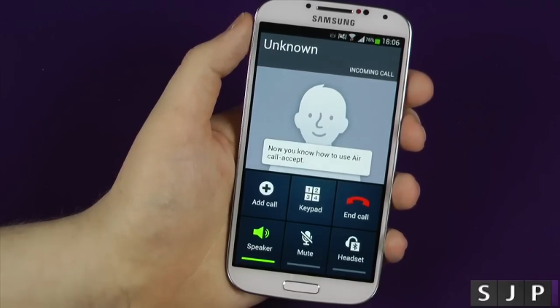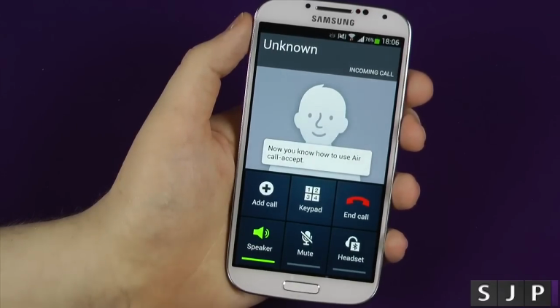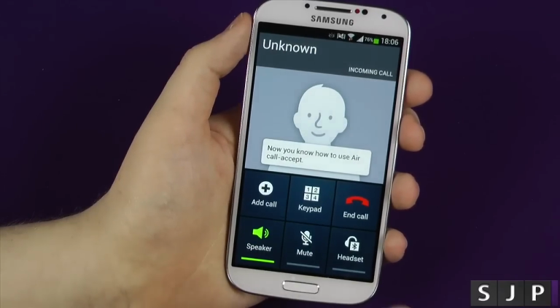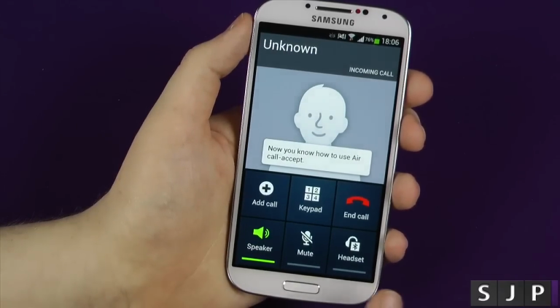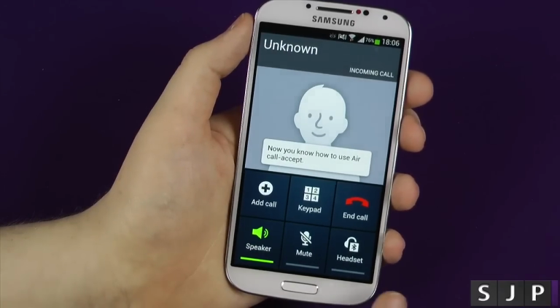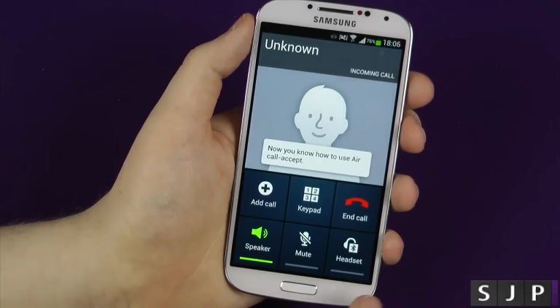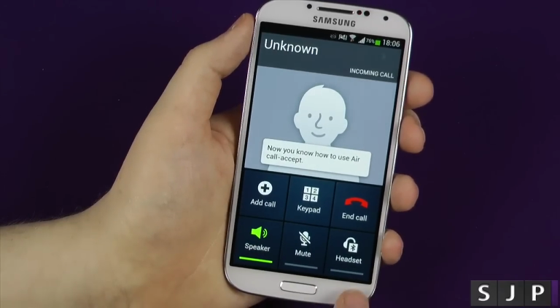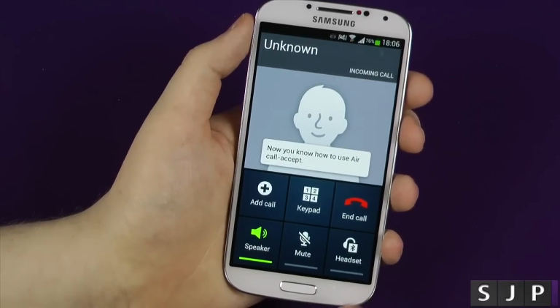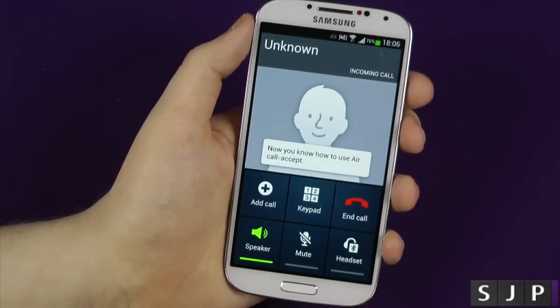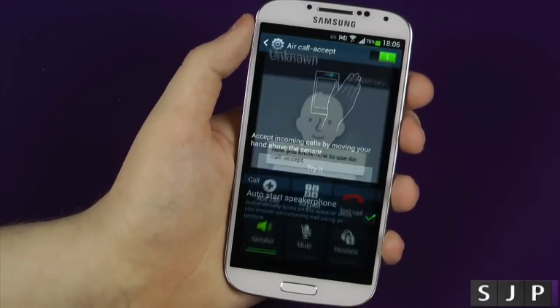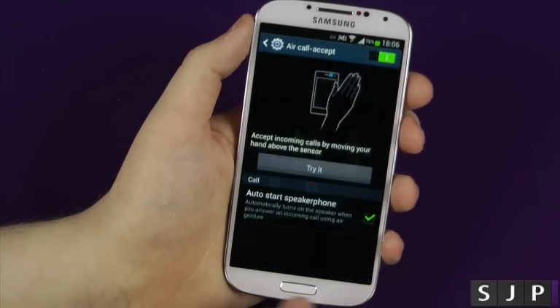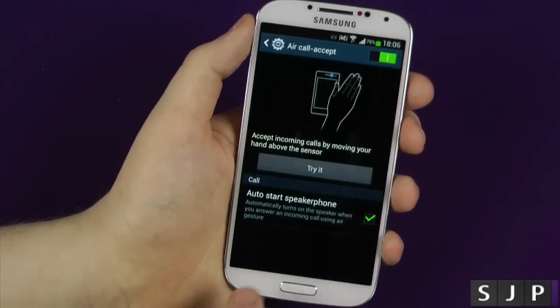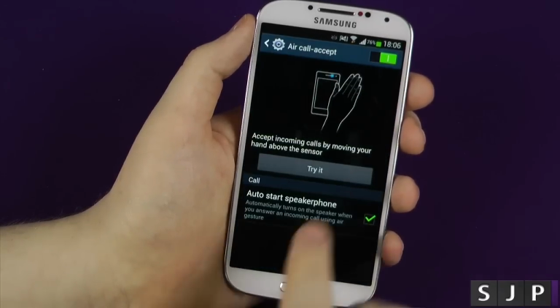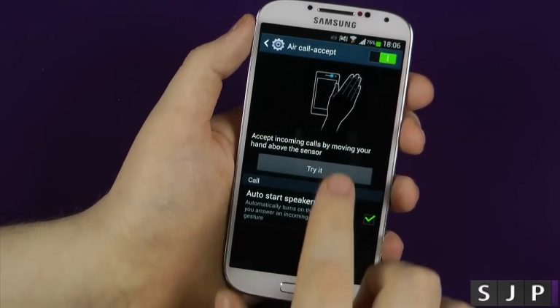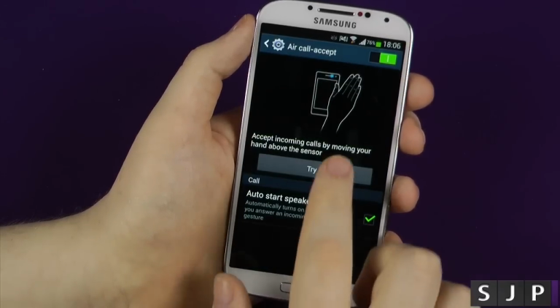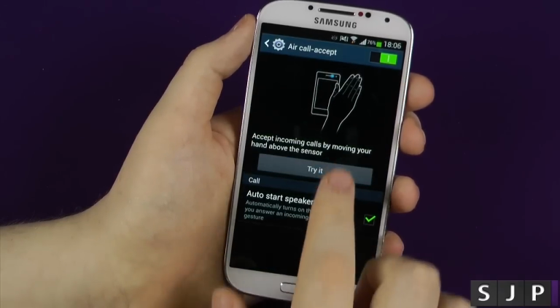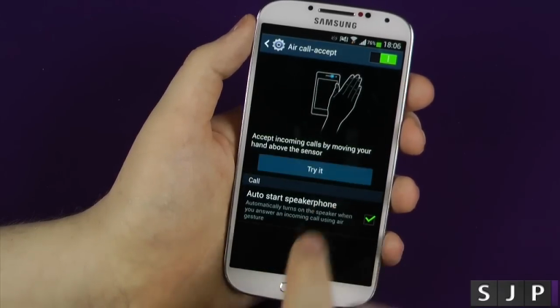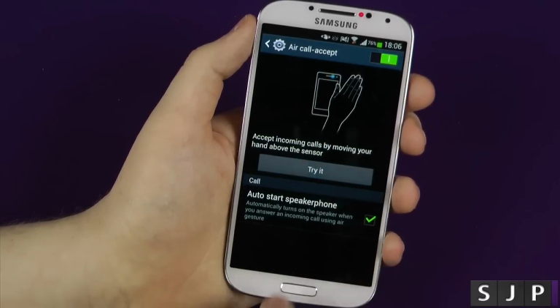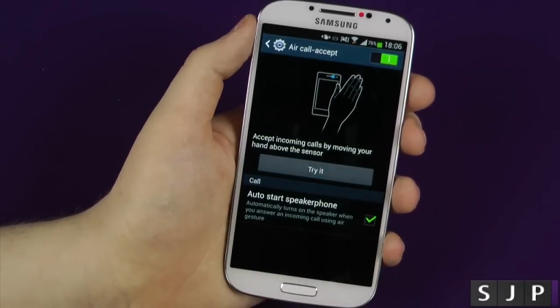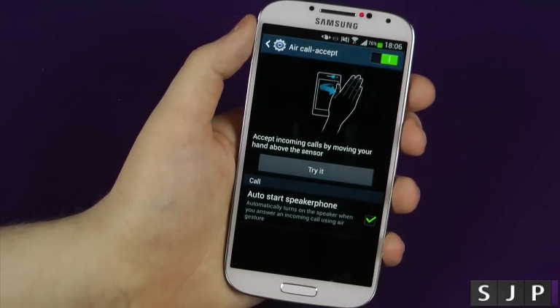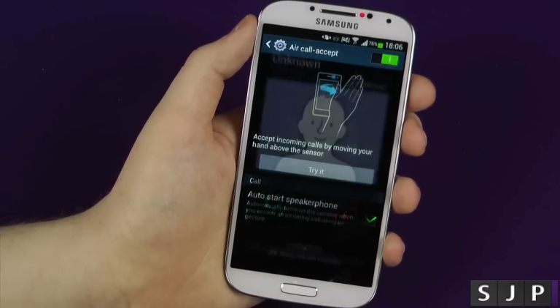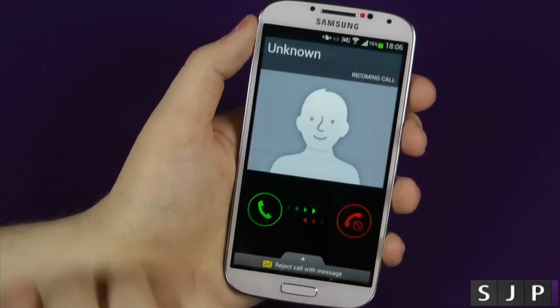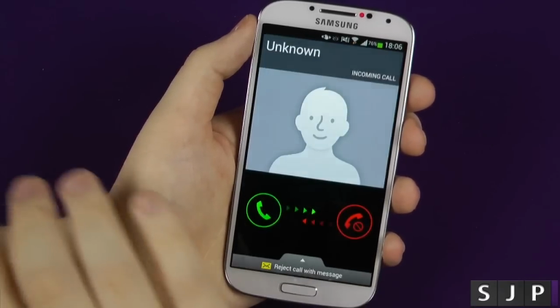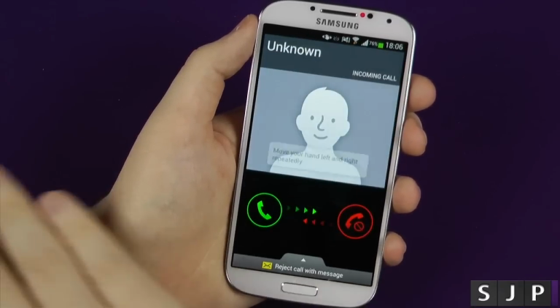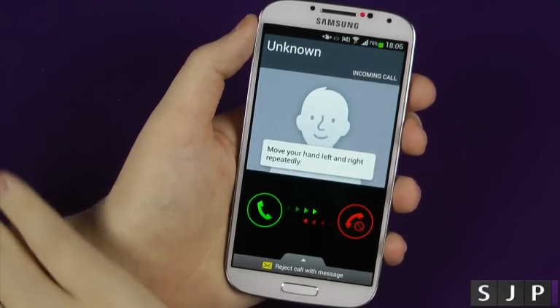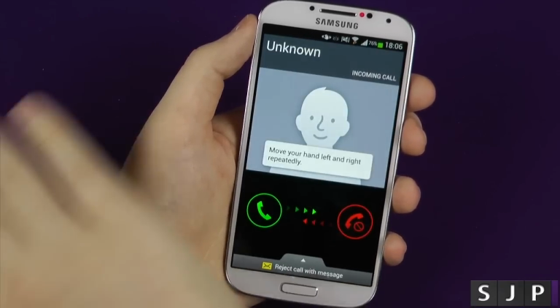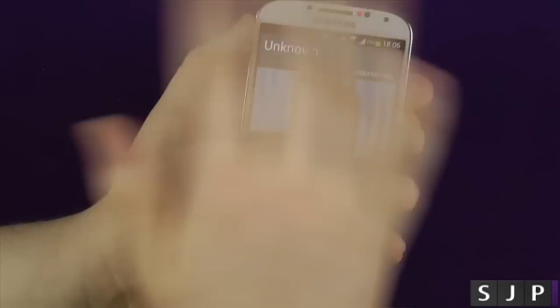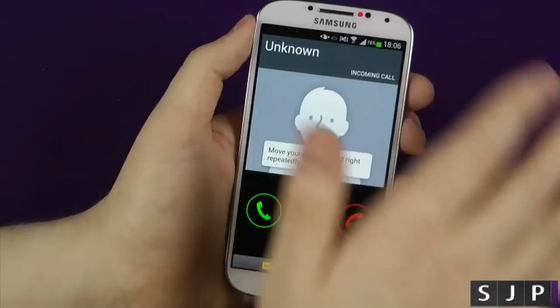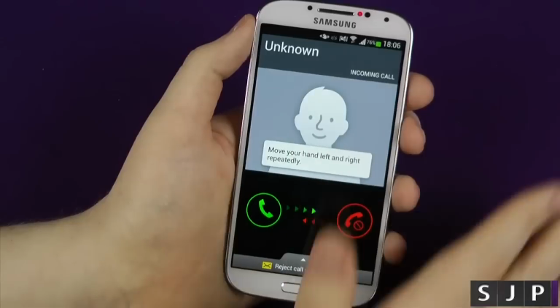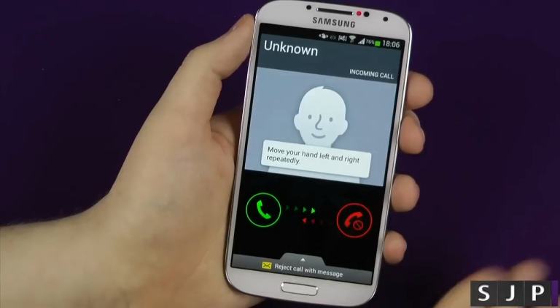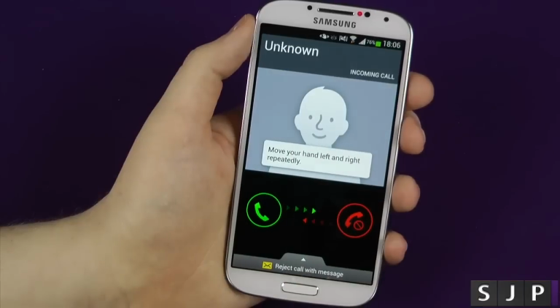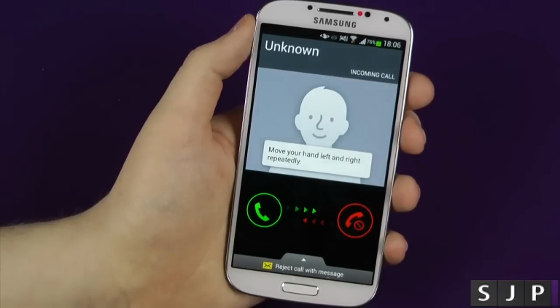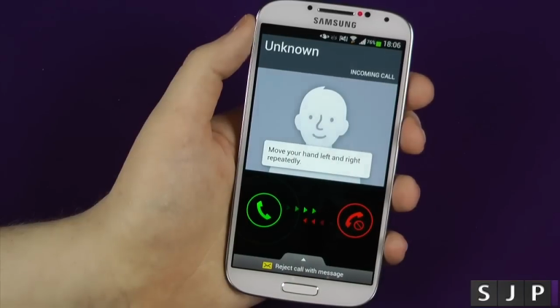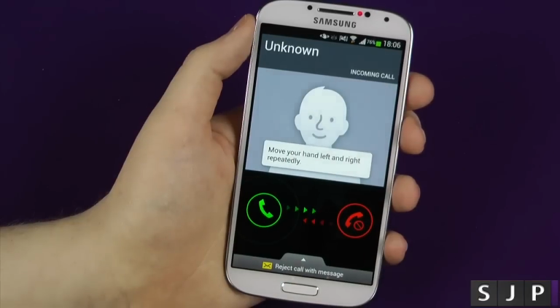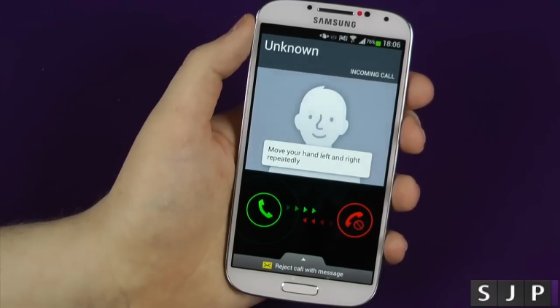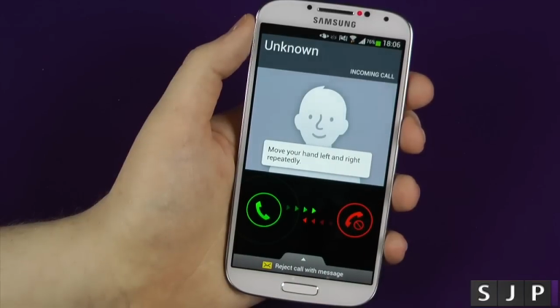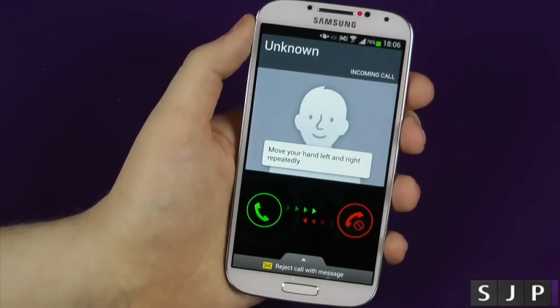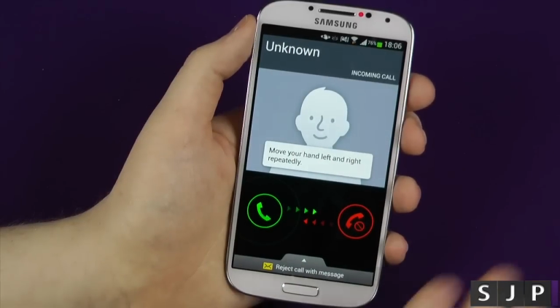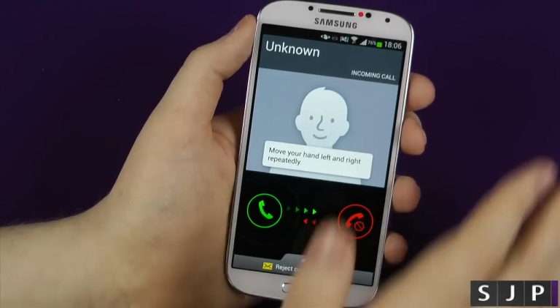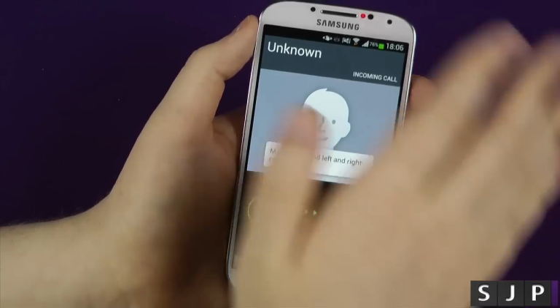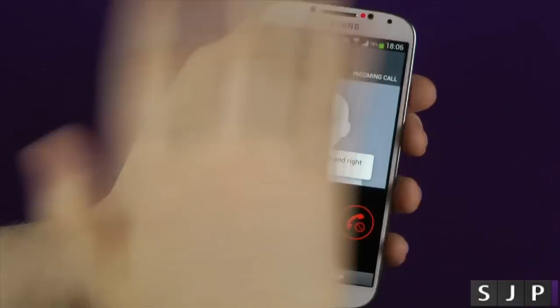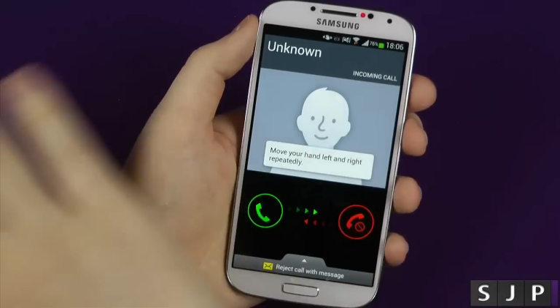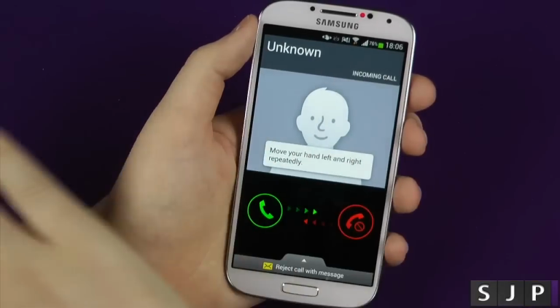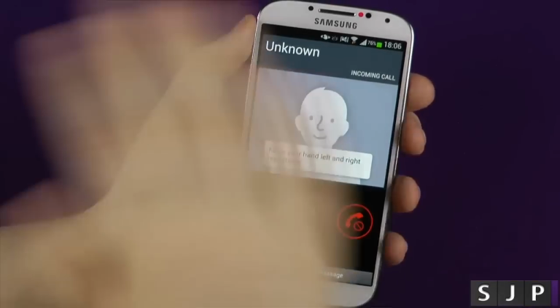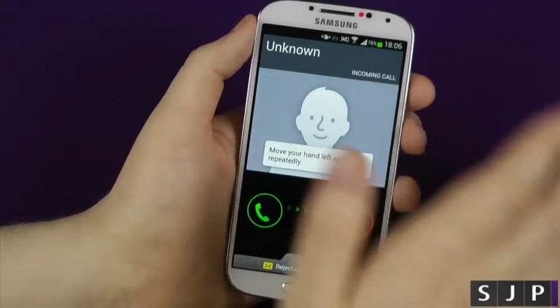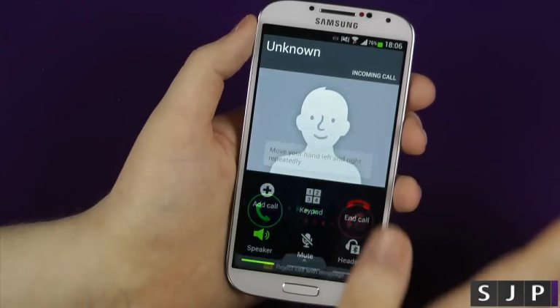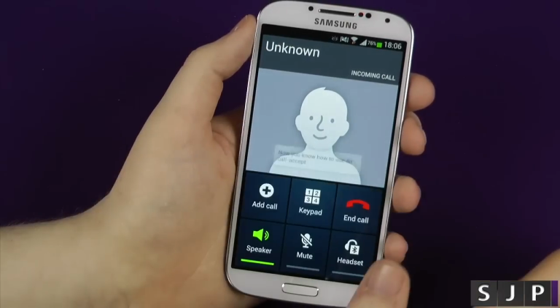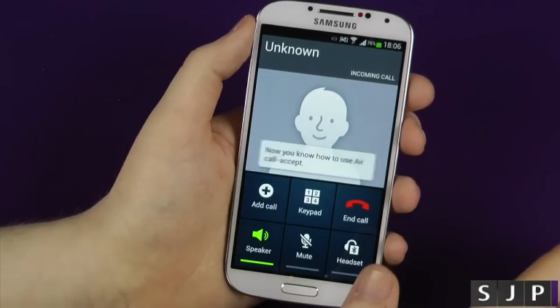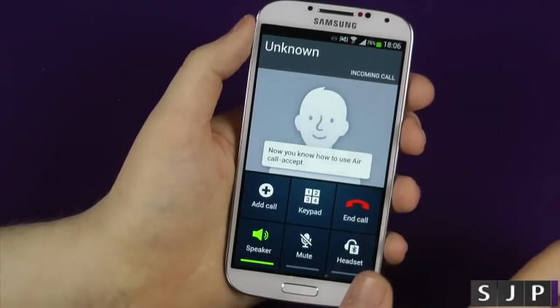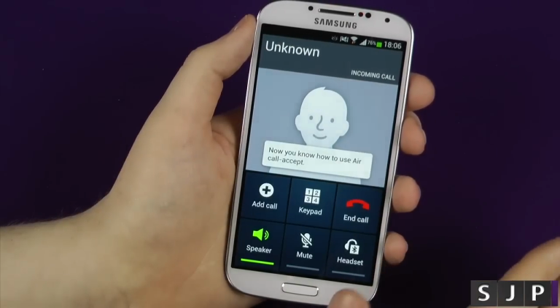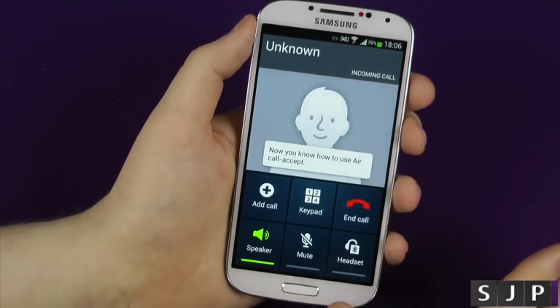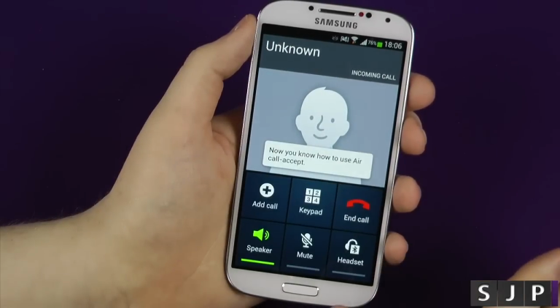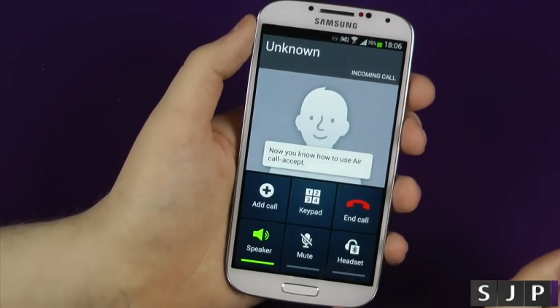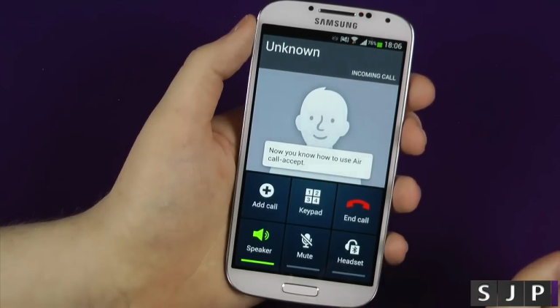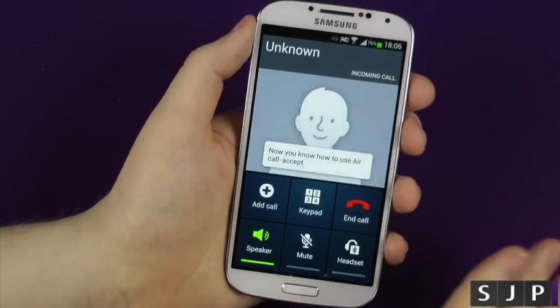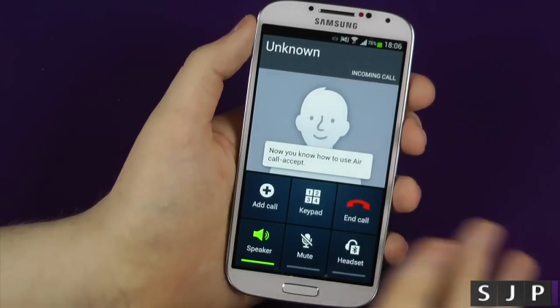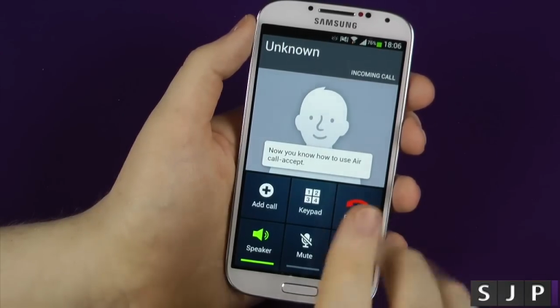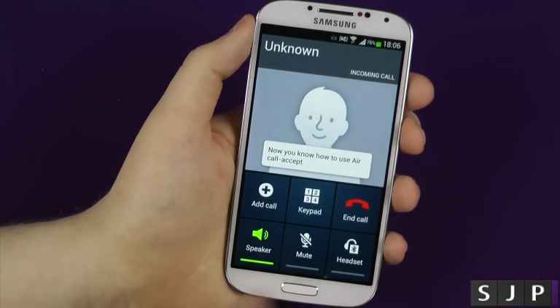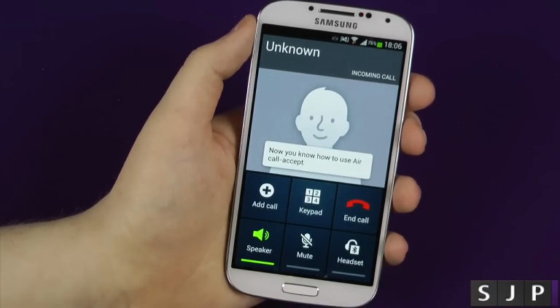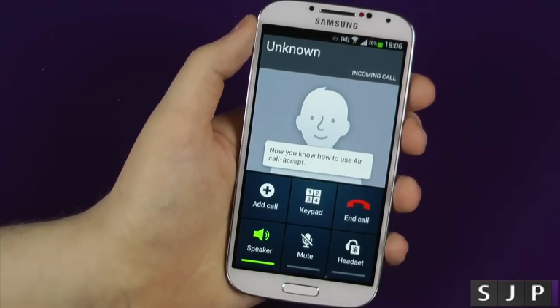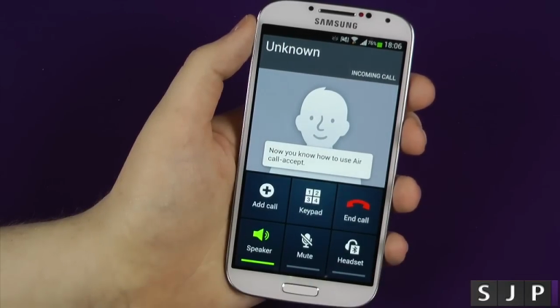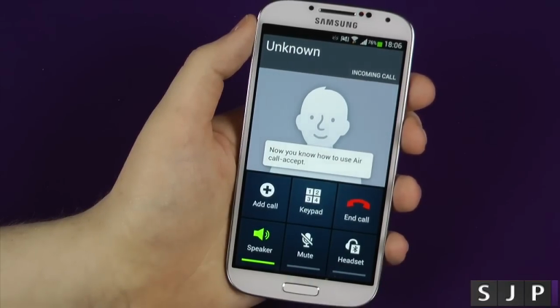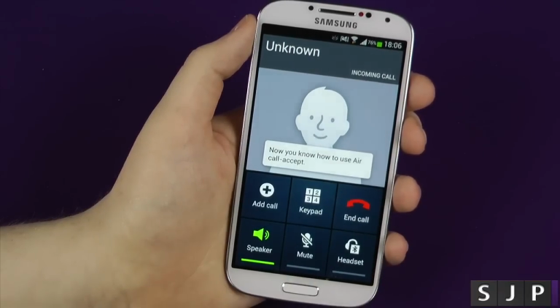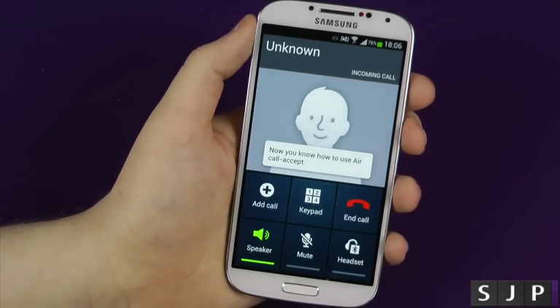I'm pretty sure on the advert that I saw on YouTube, the guy just went 'whum' and it answered. But you've got to kind of go back and forth twice for it to actually answer it.